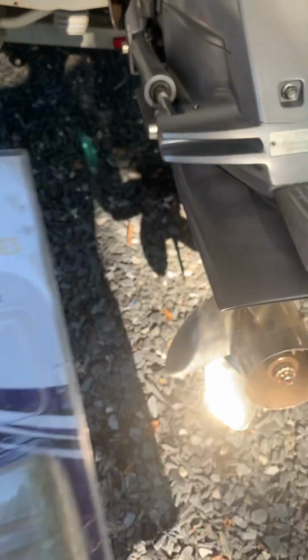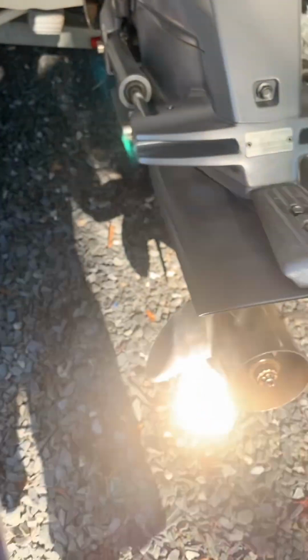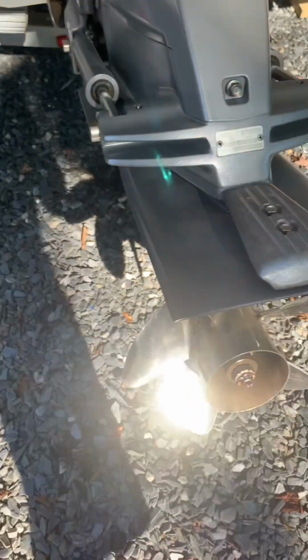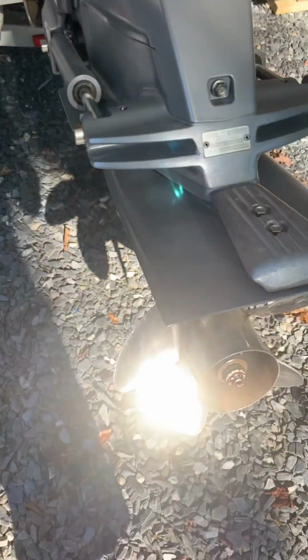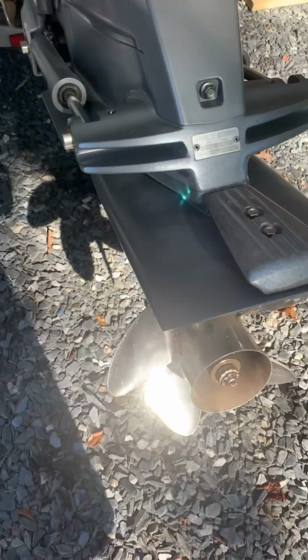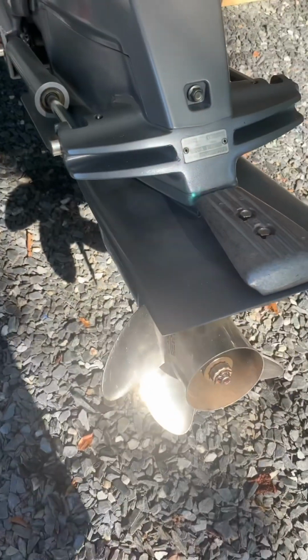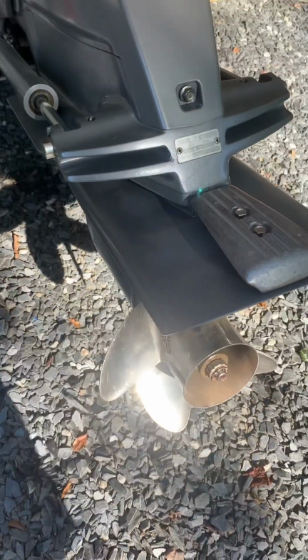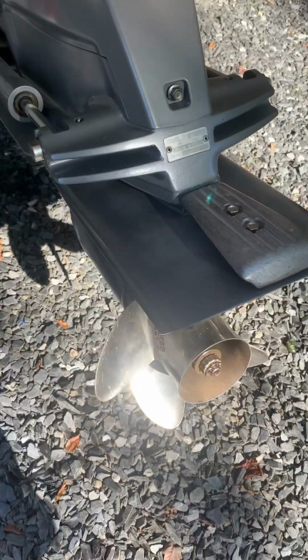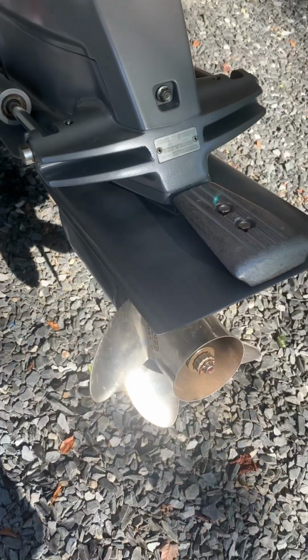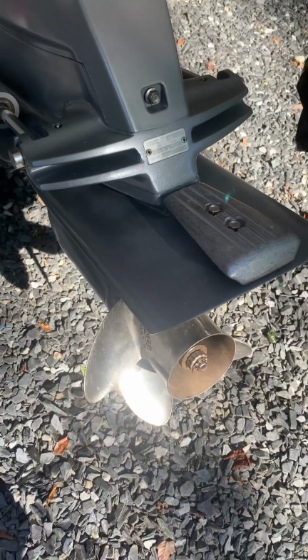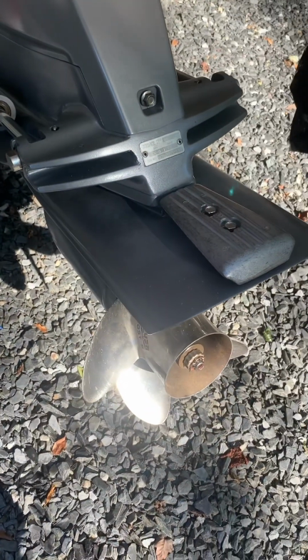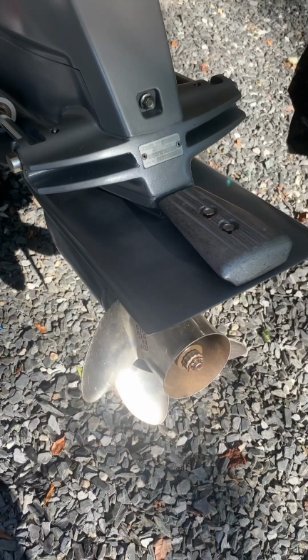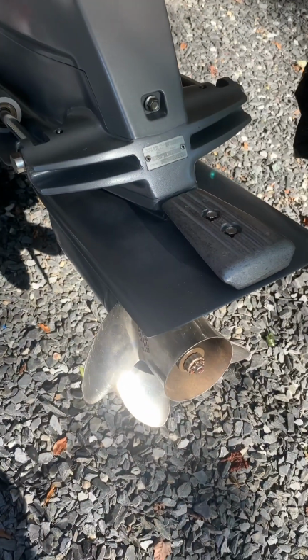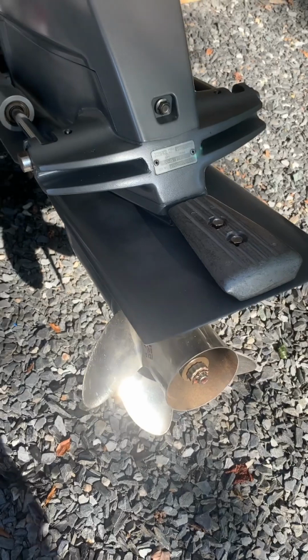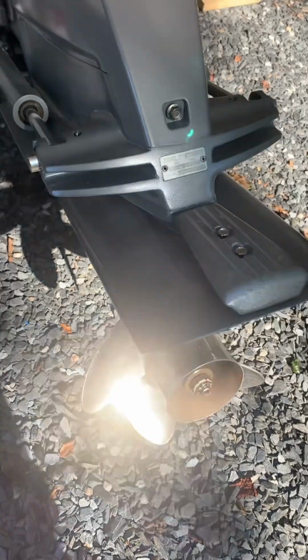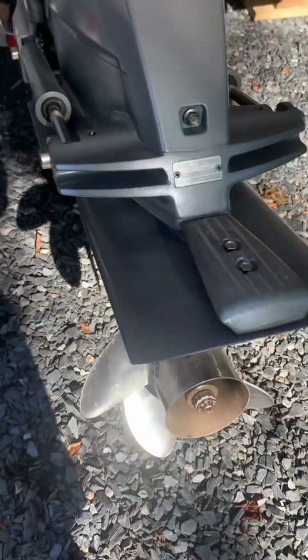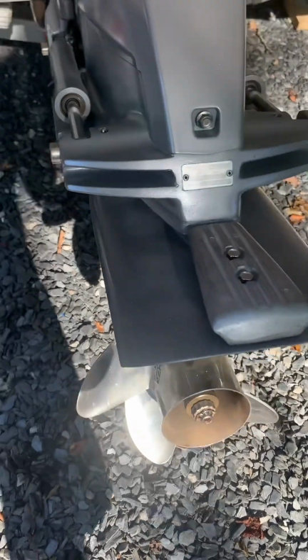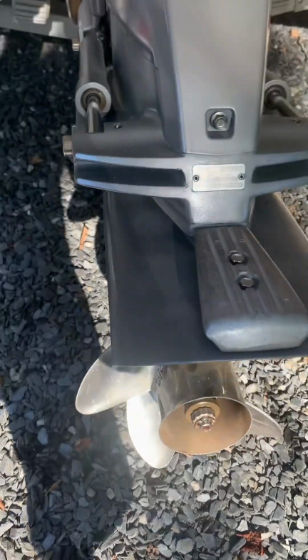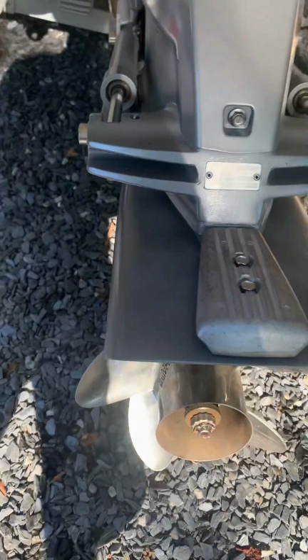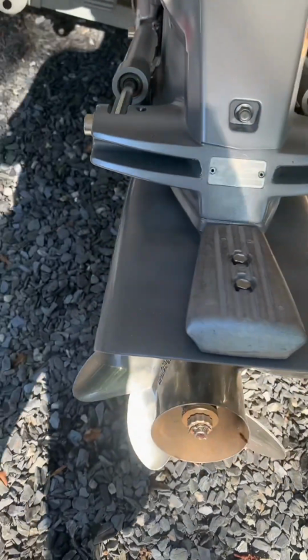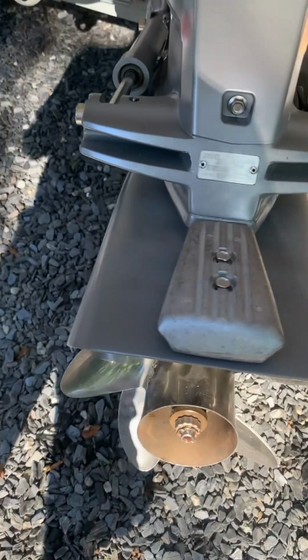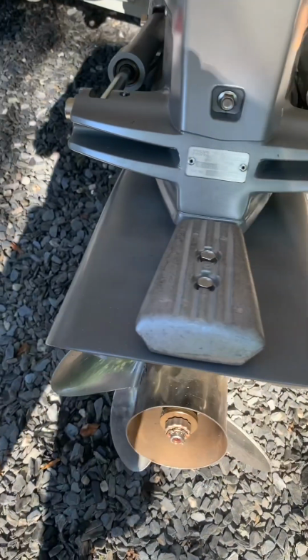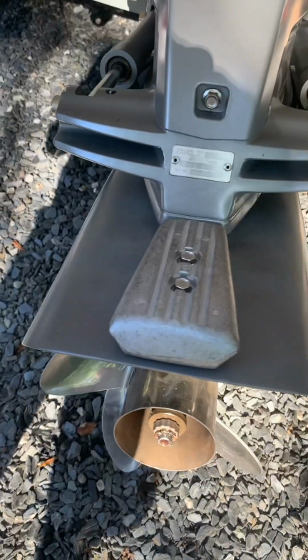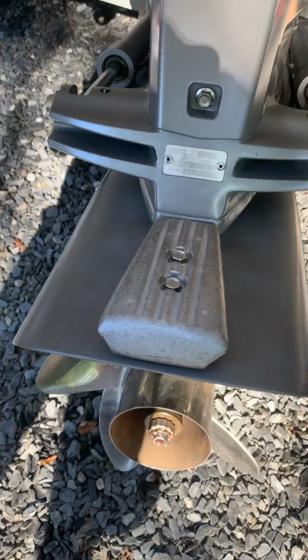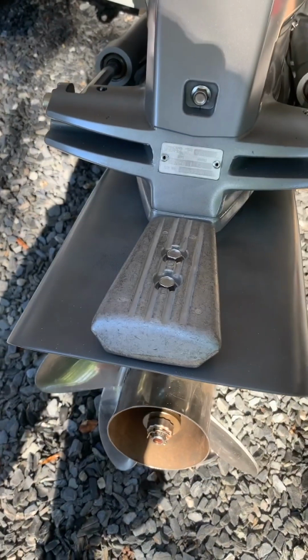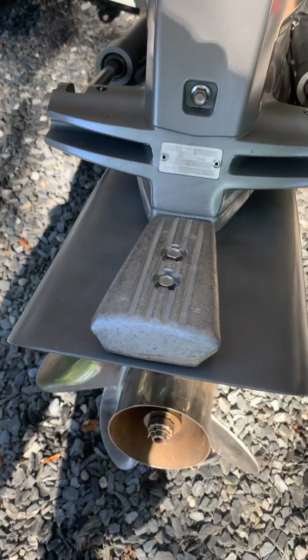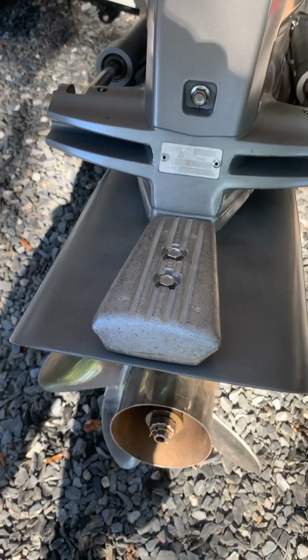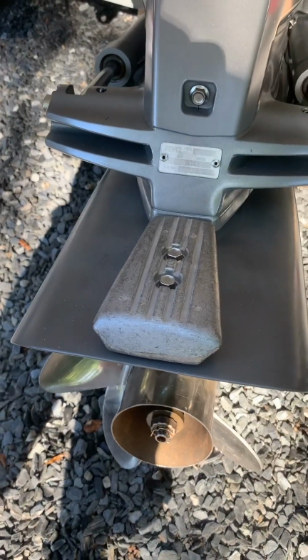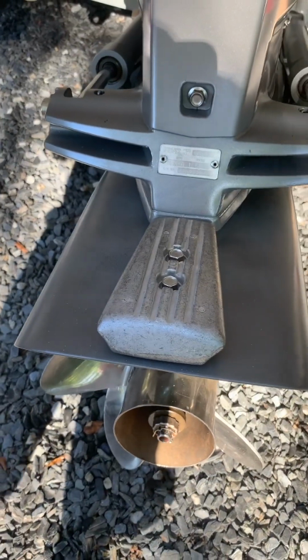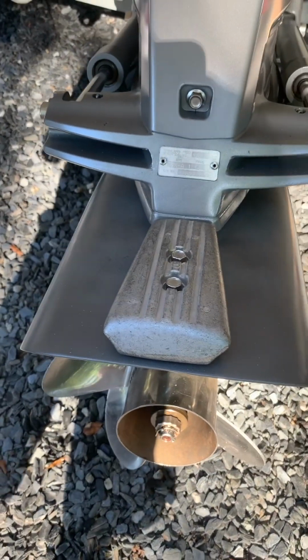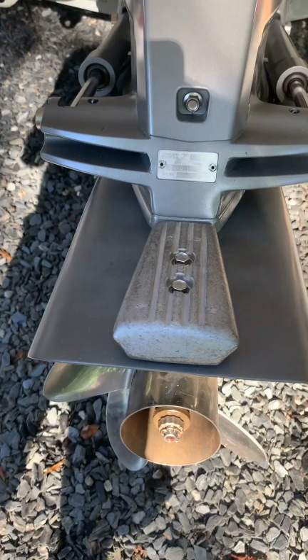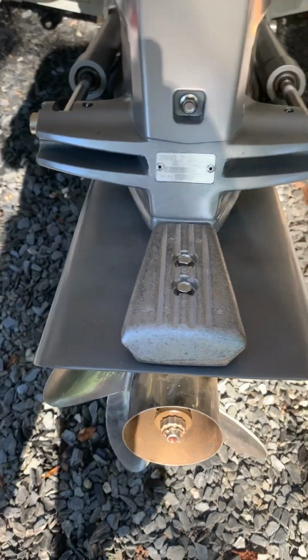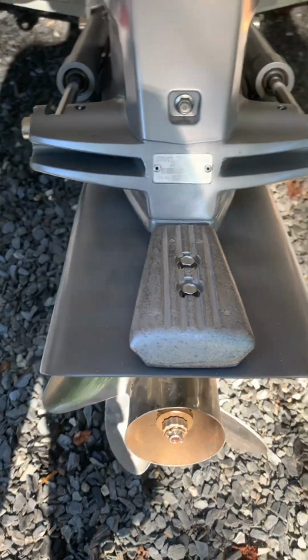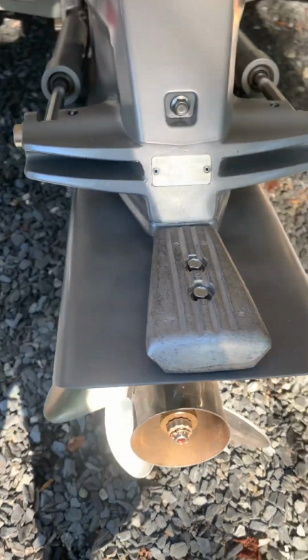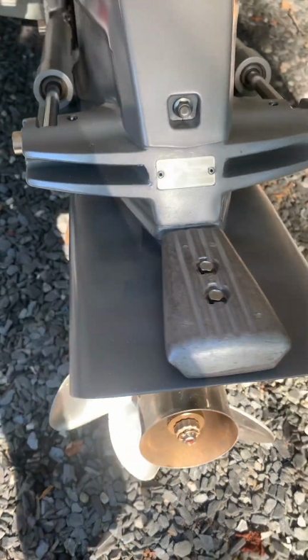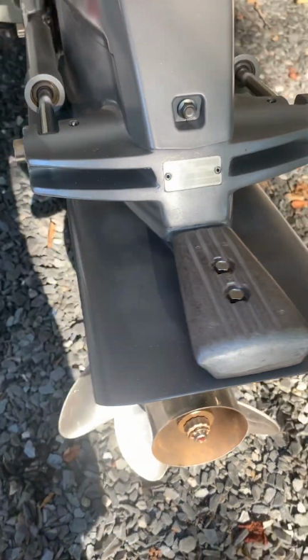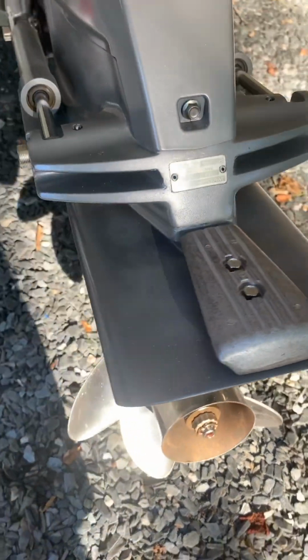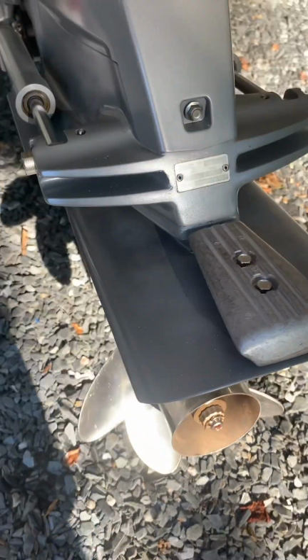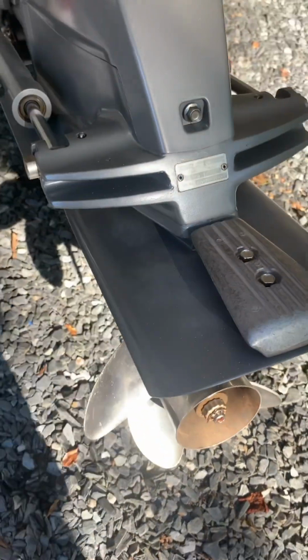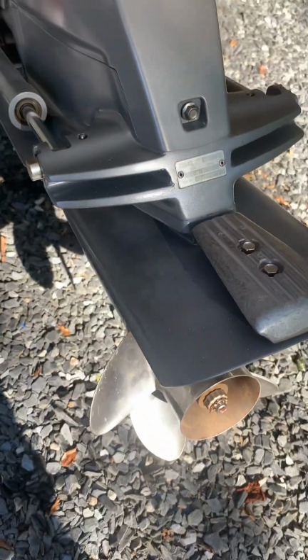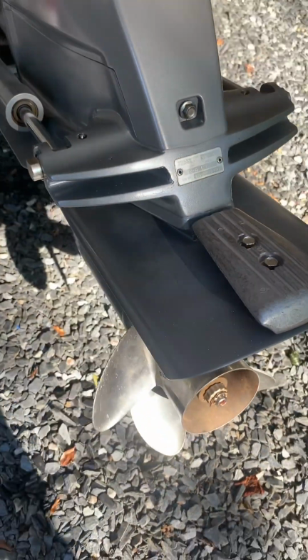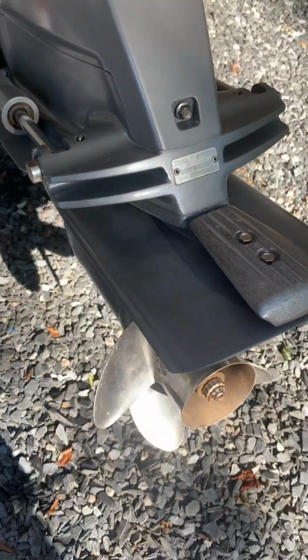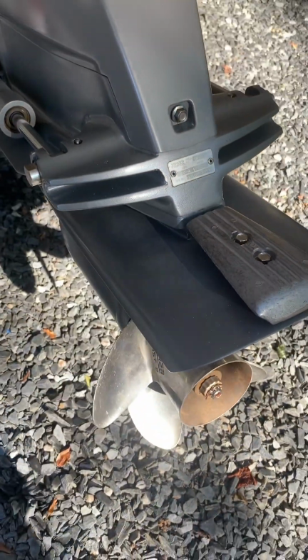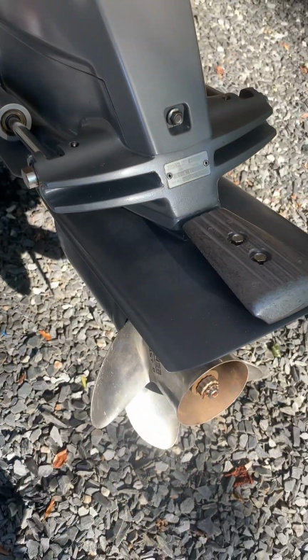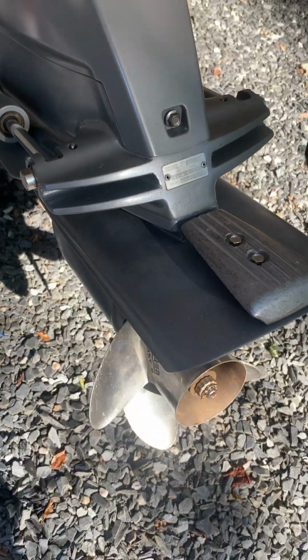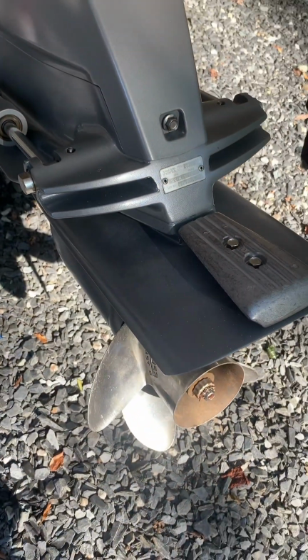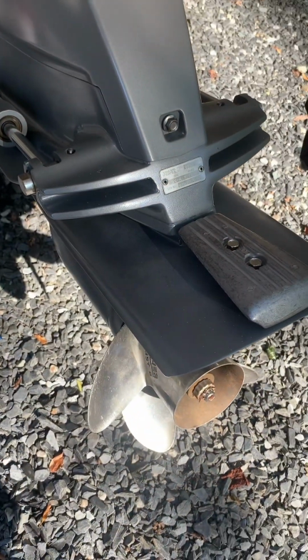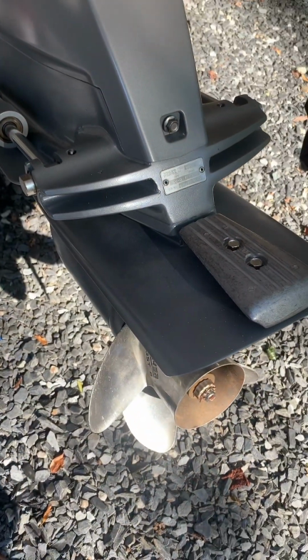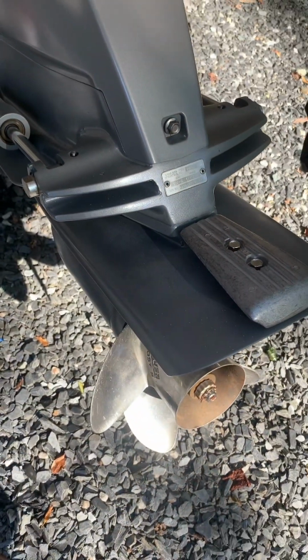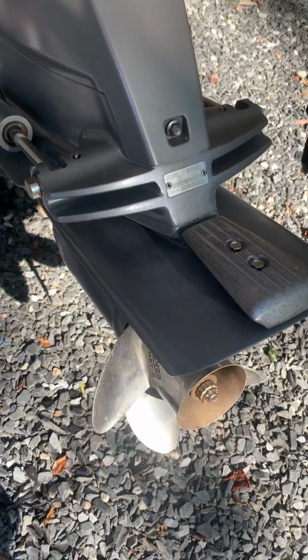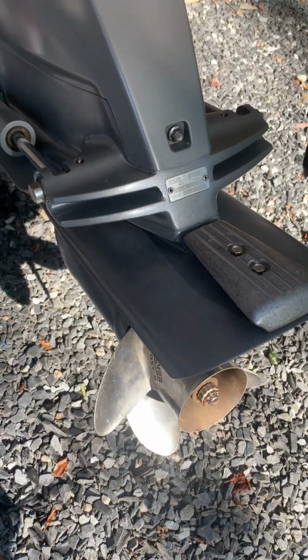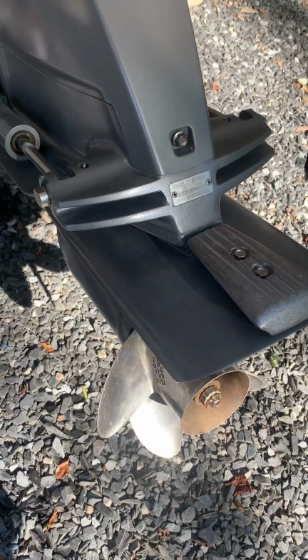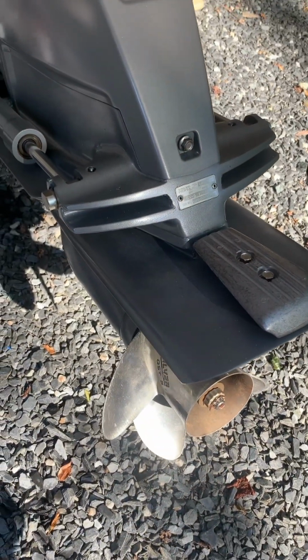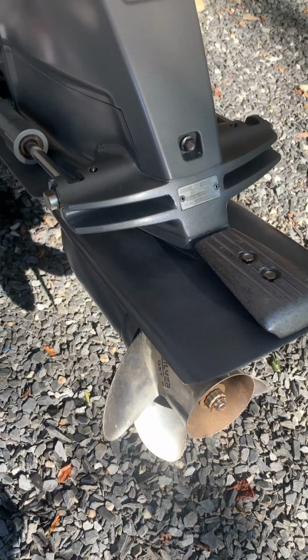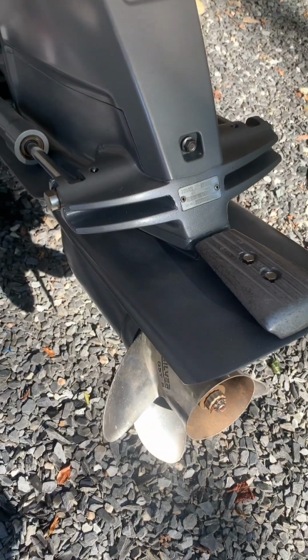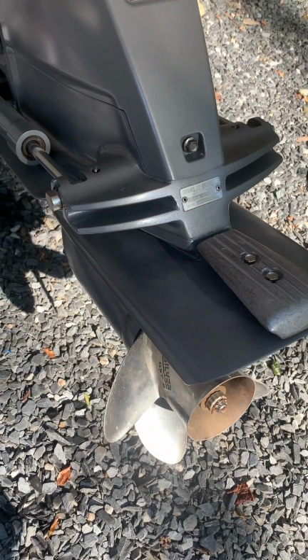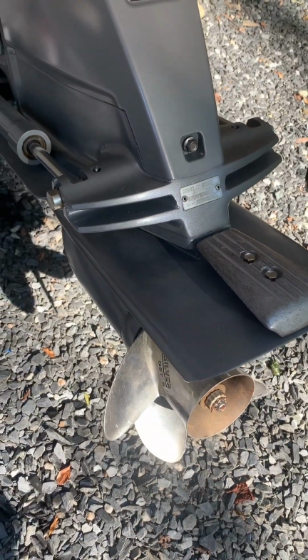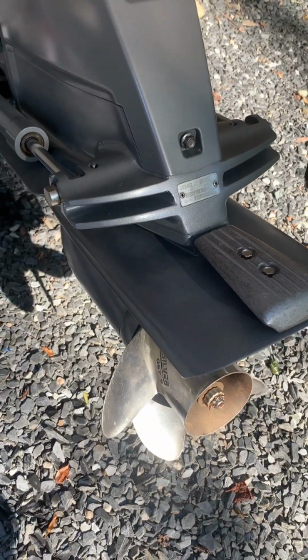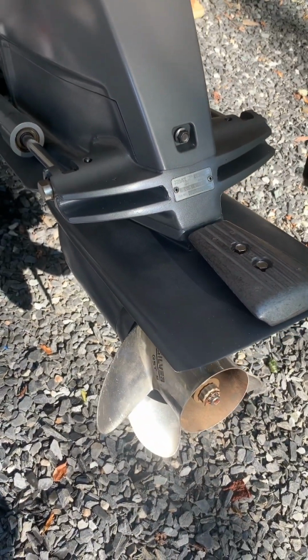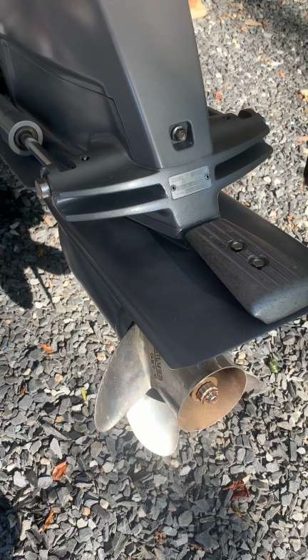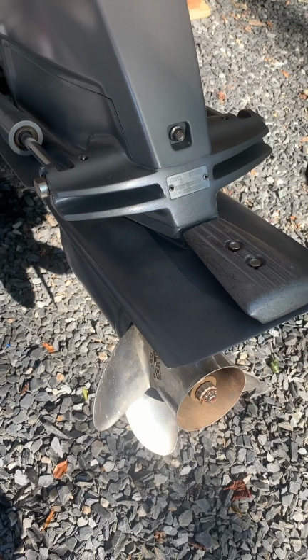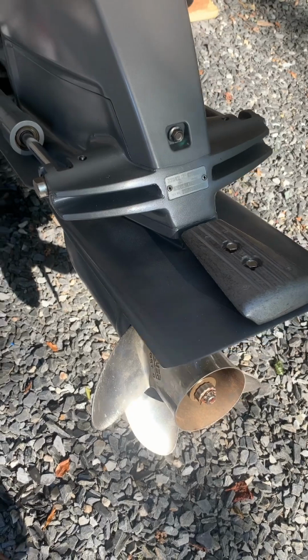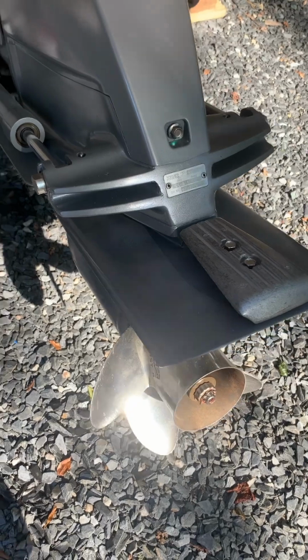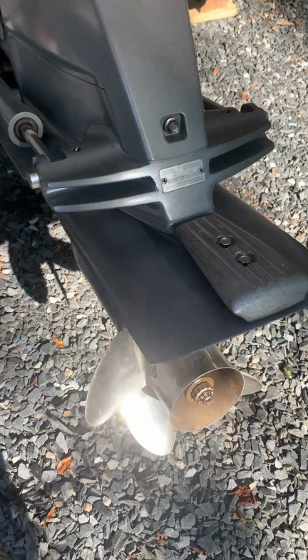The new anodes look pretty good, just like the old ones, so happy with that. Good luck out there - have fun.